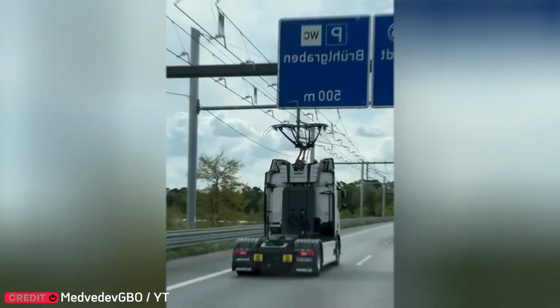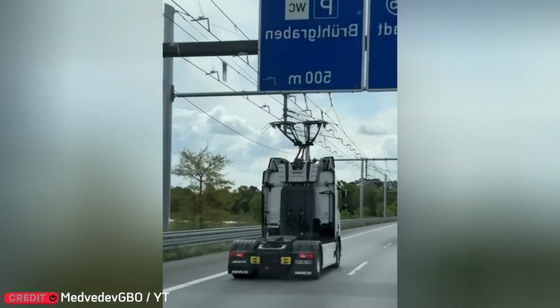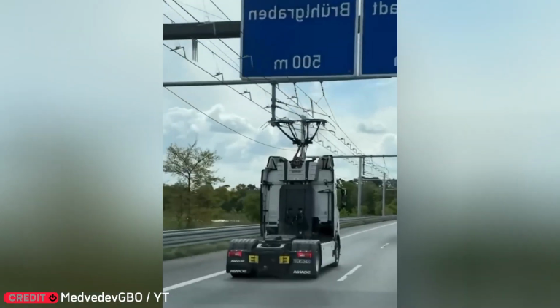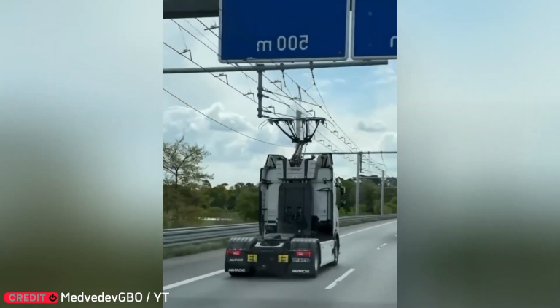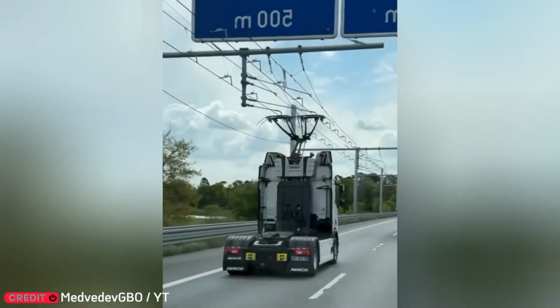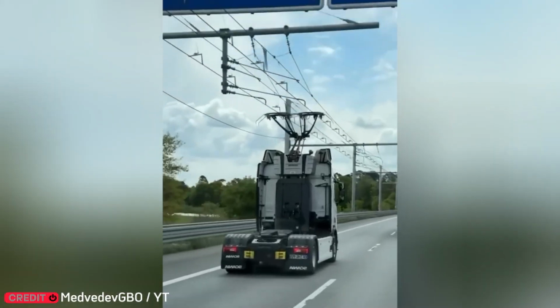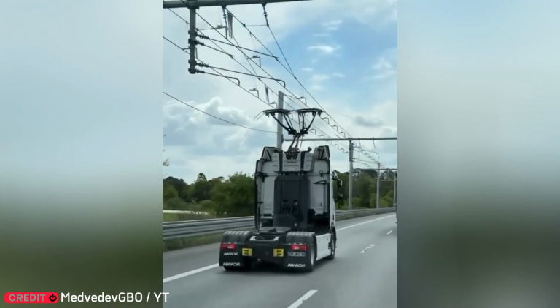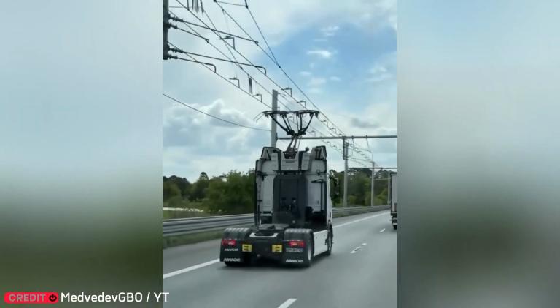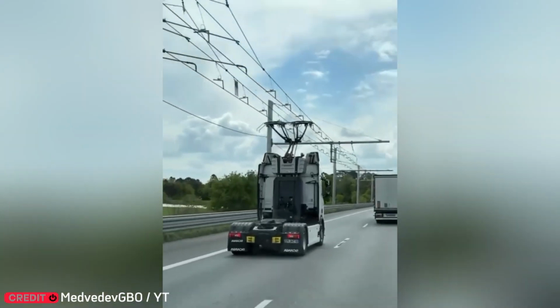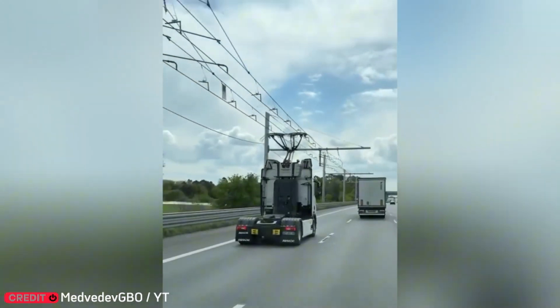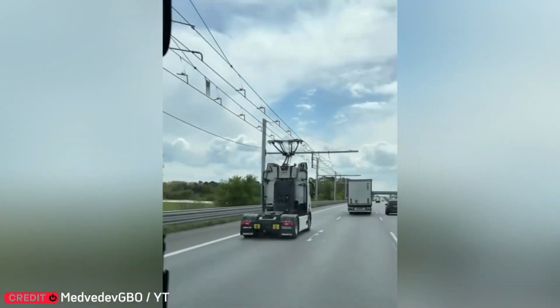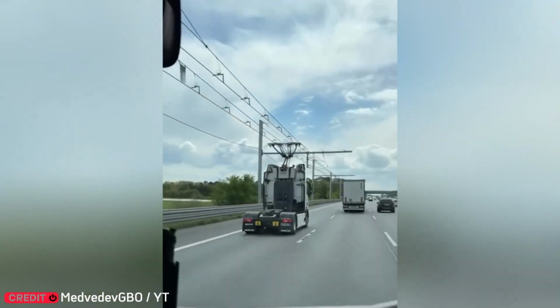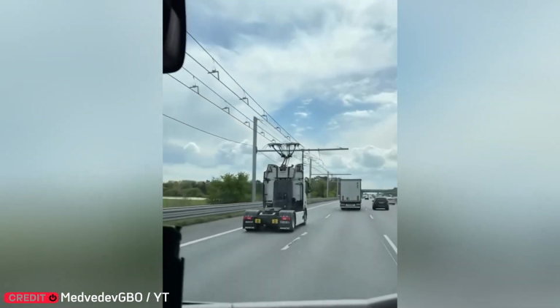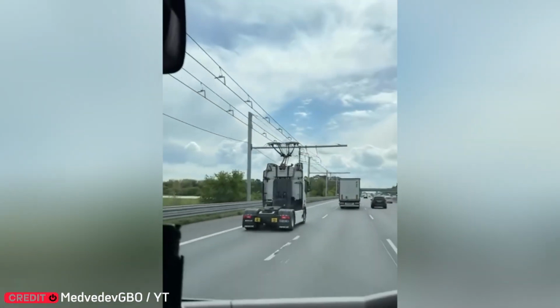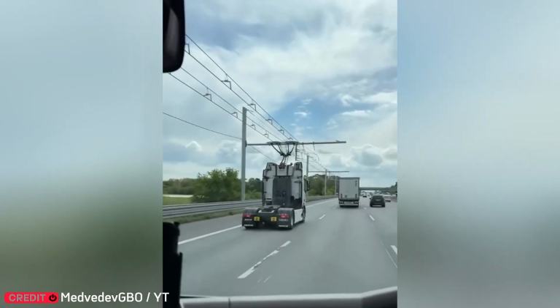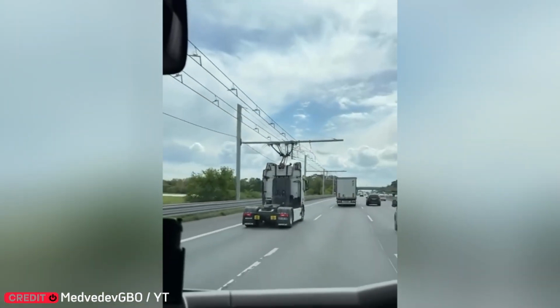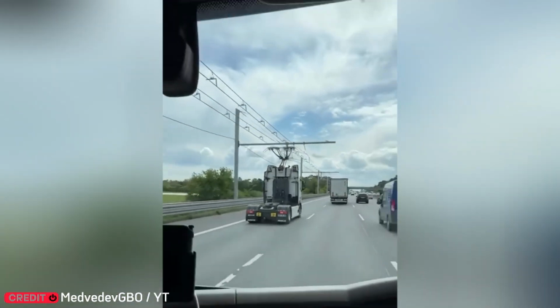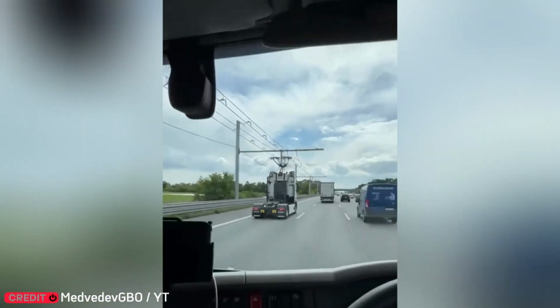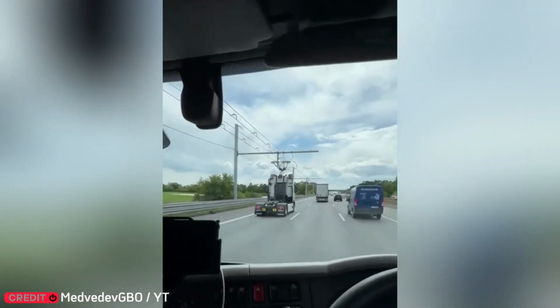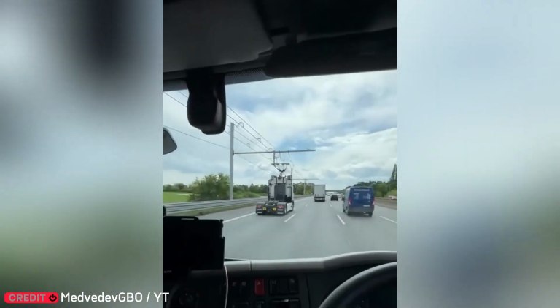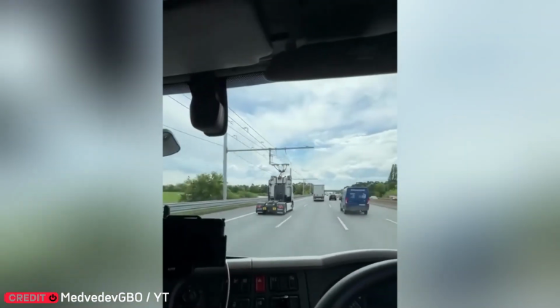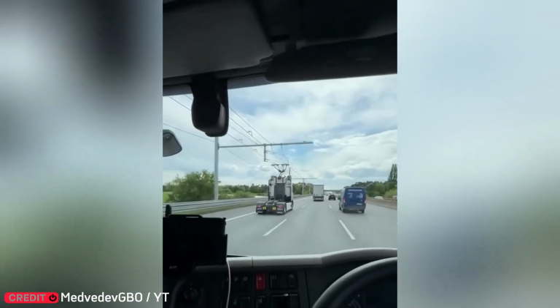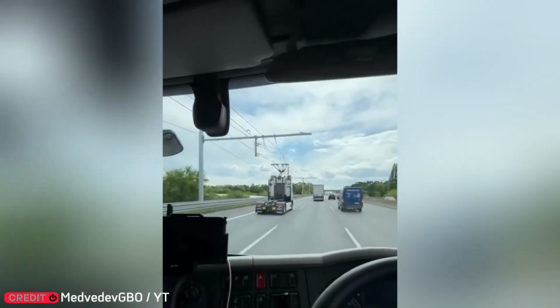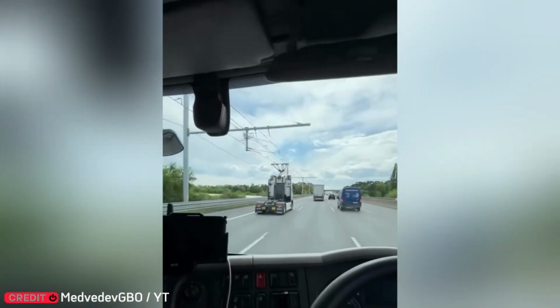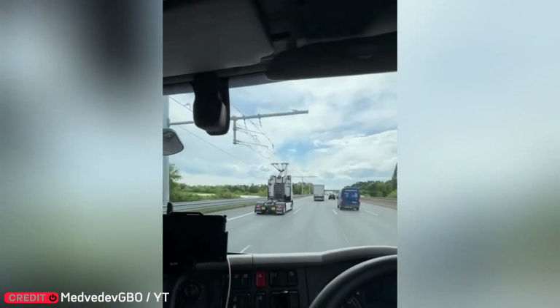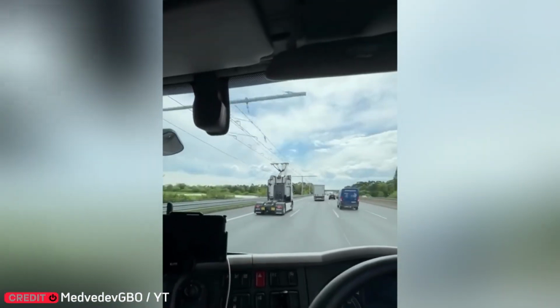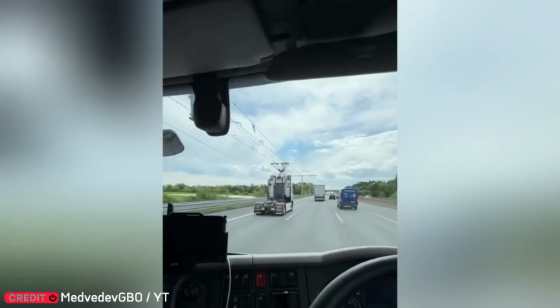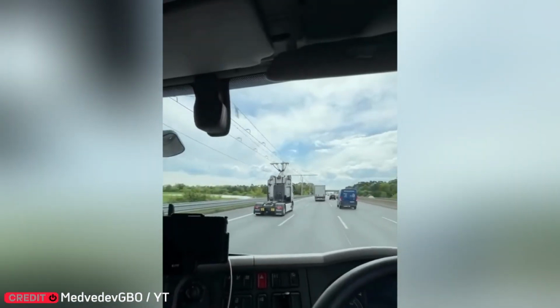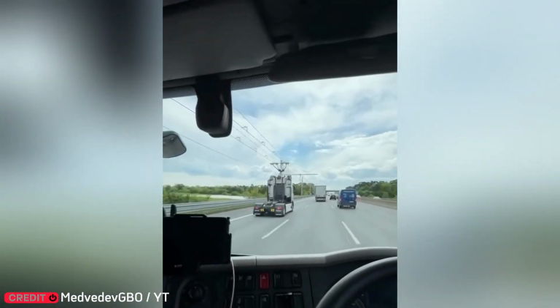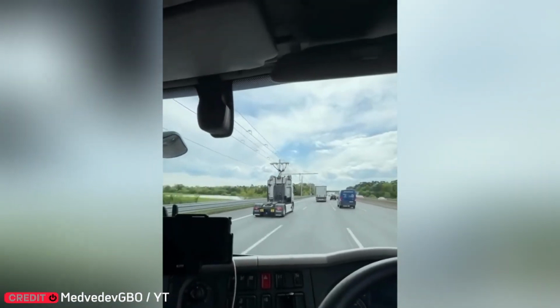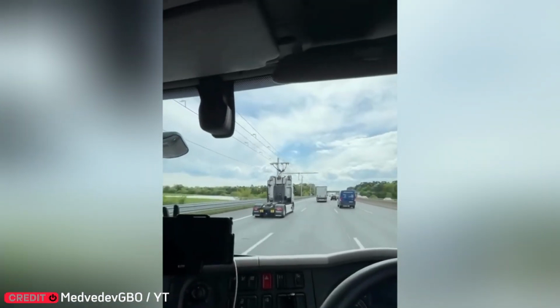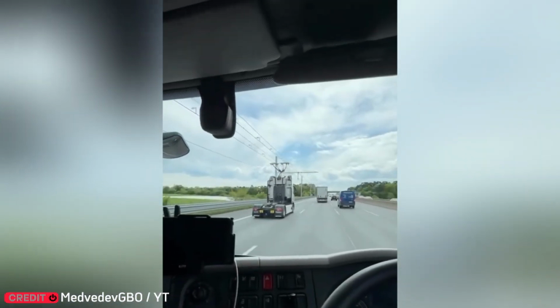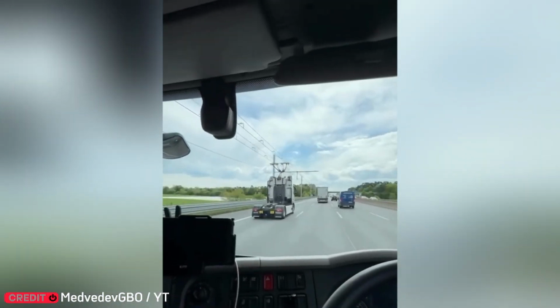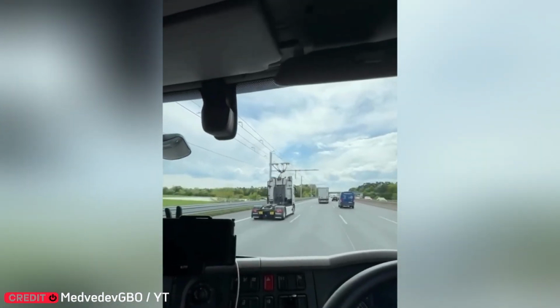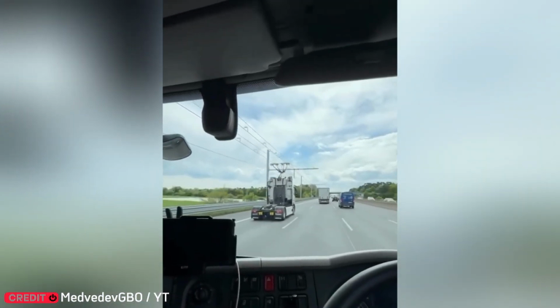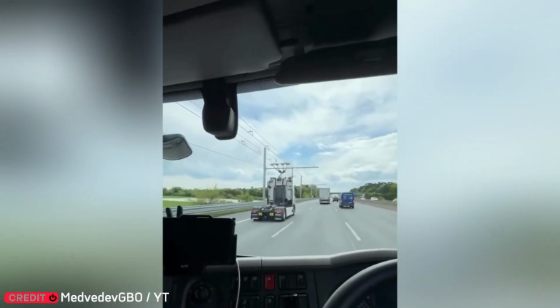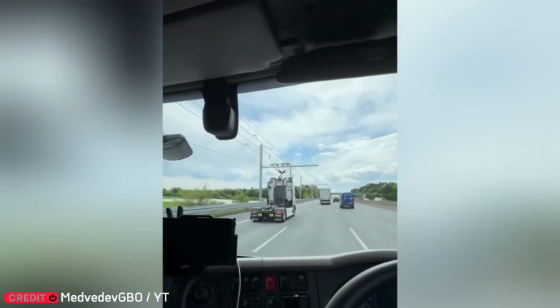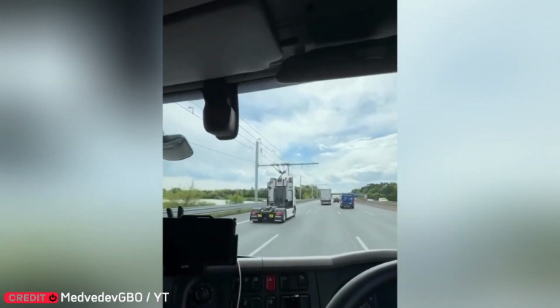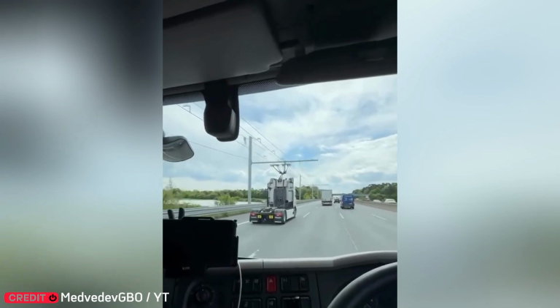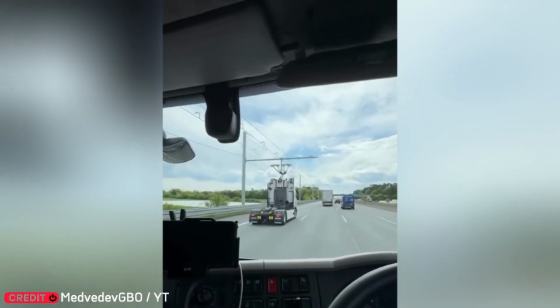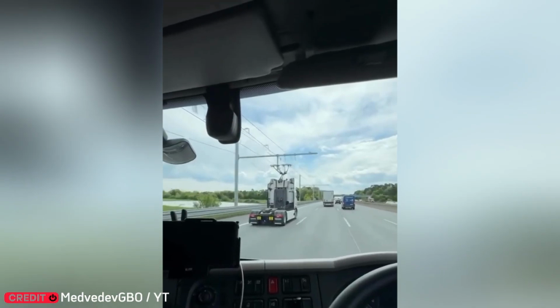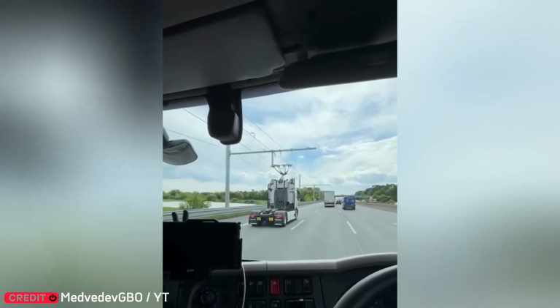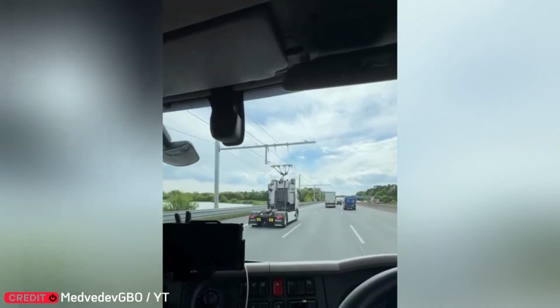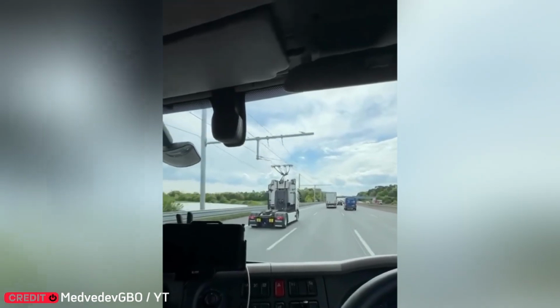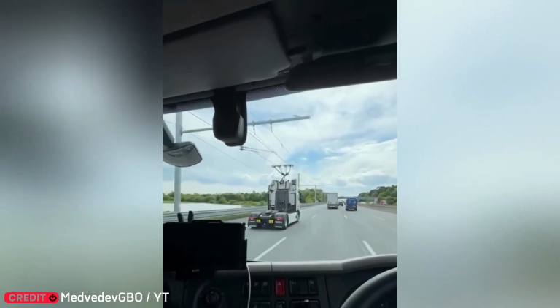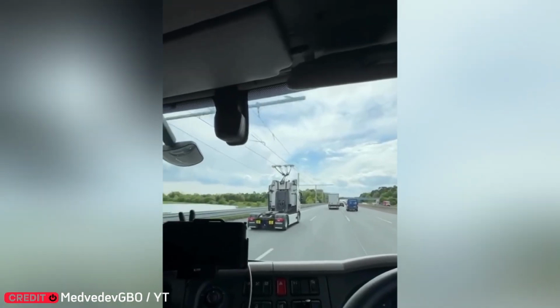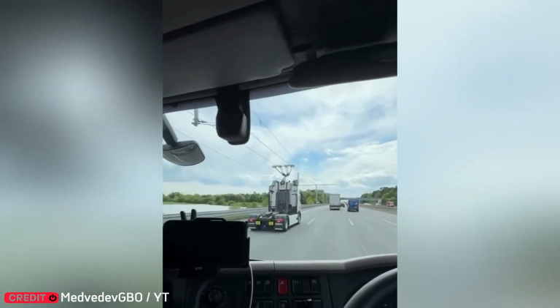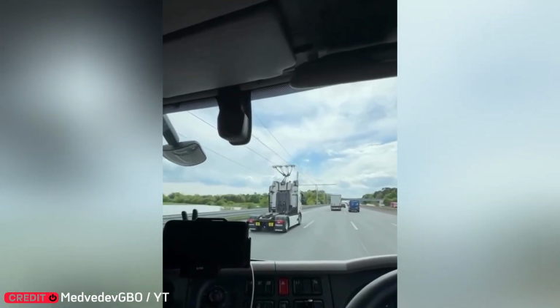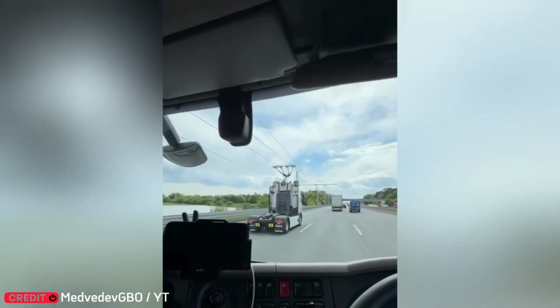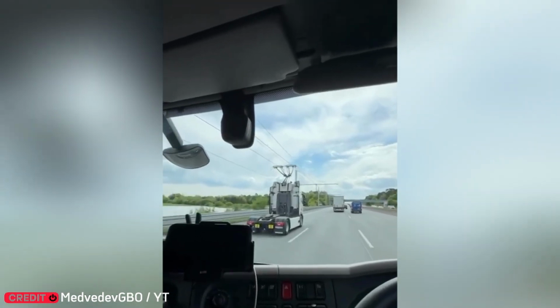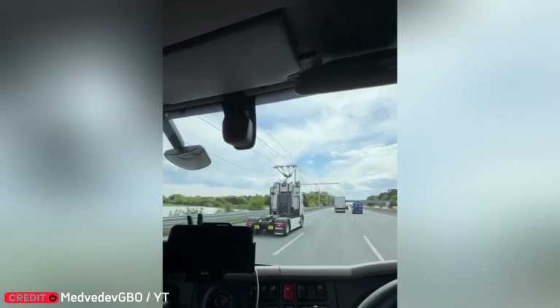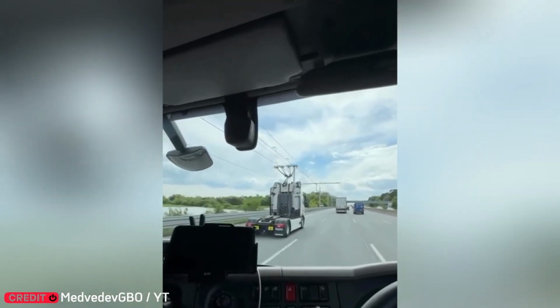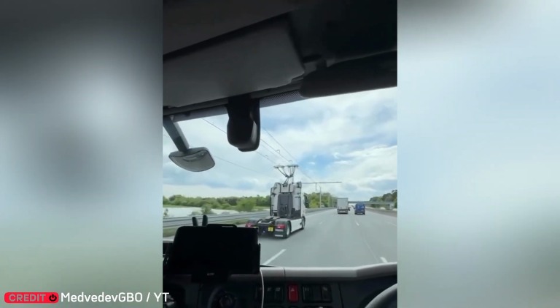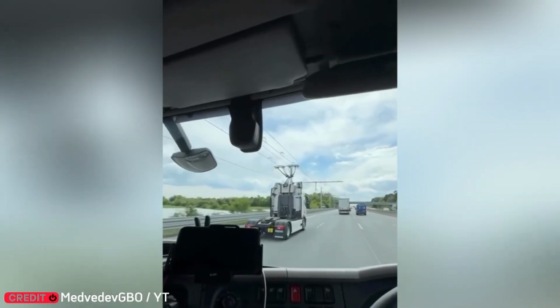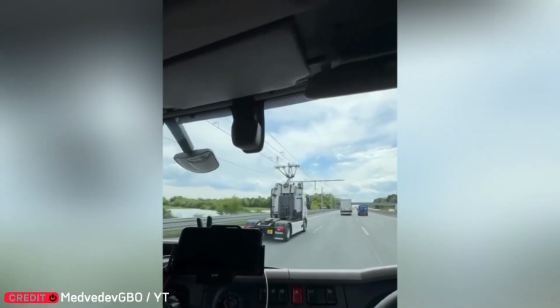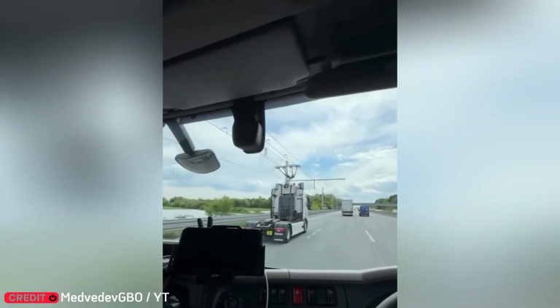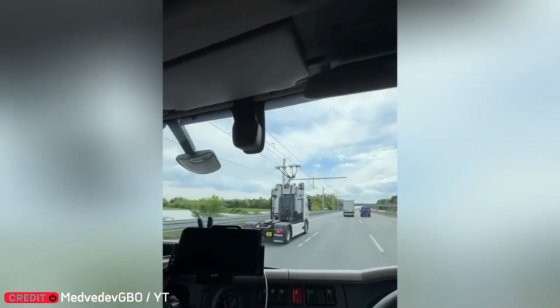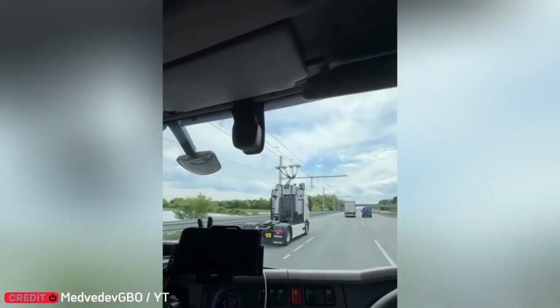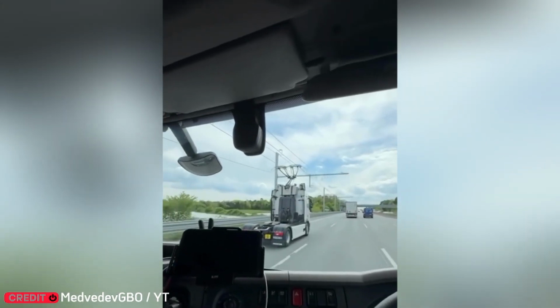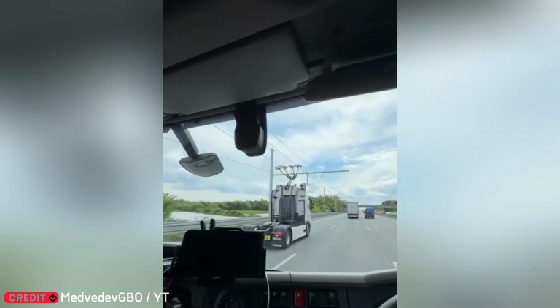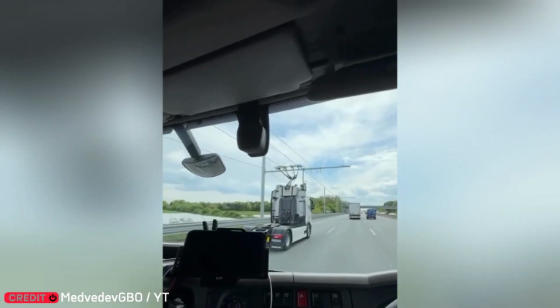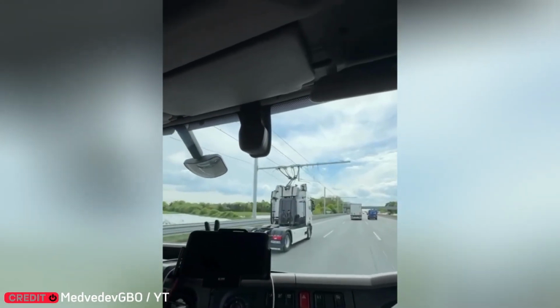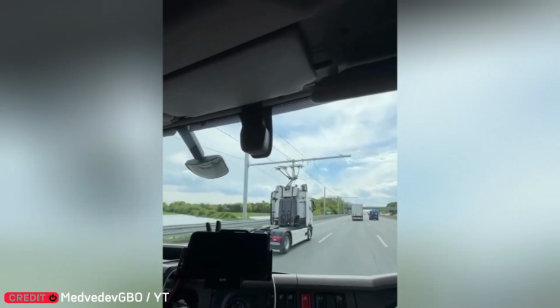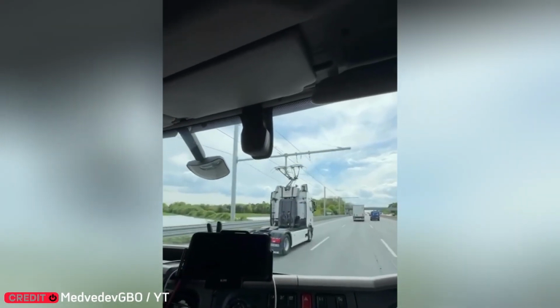Germany now has highways where electric trucks charge while driving — a game-changing step for long-distance e-transport.